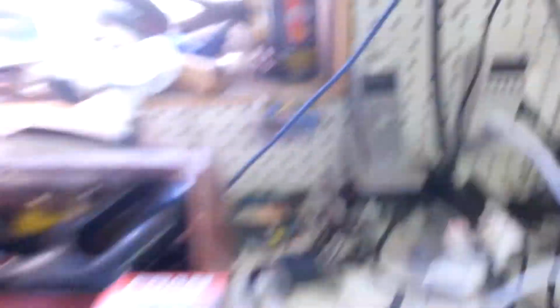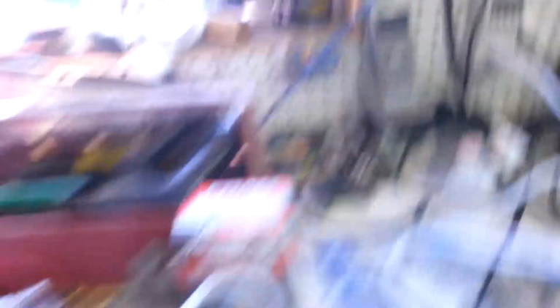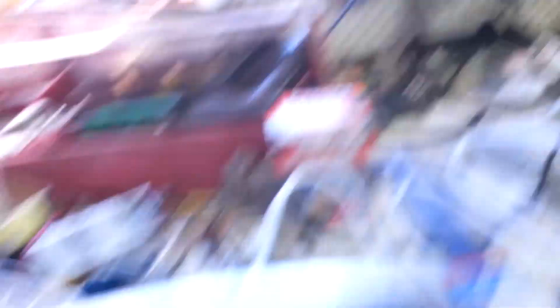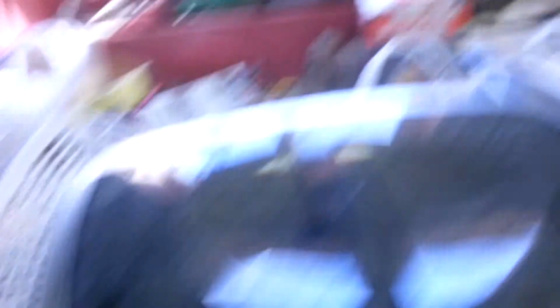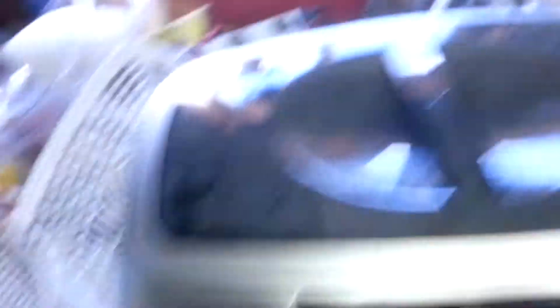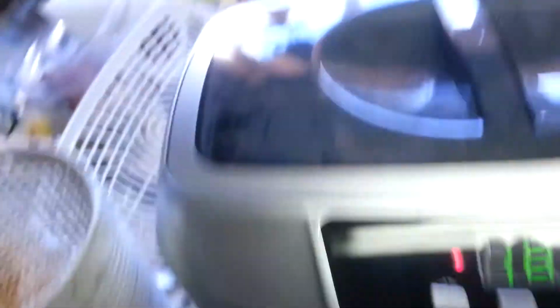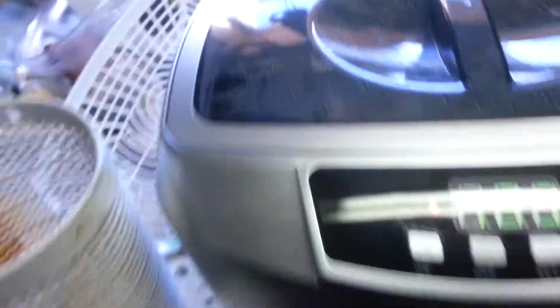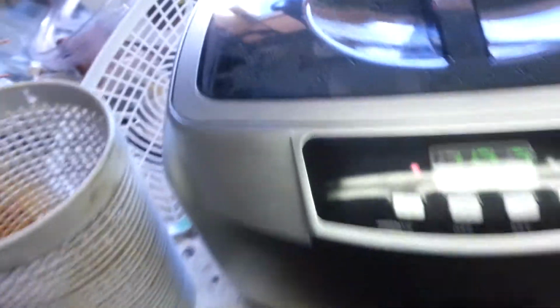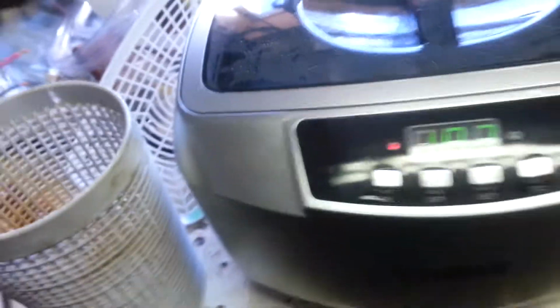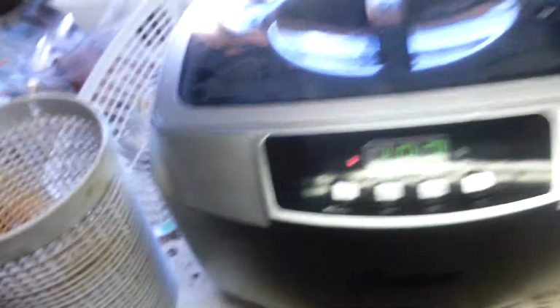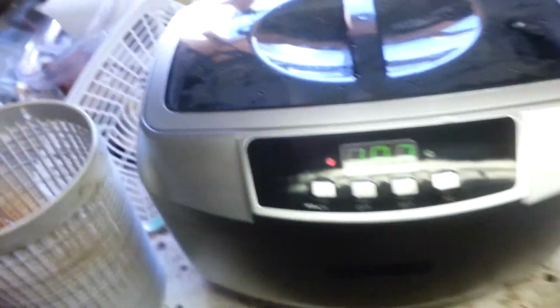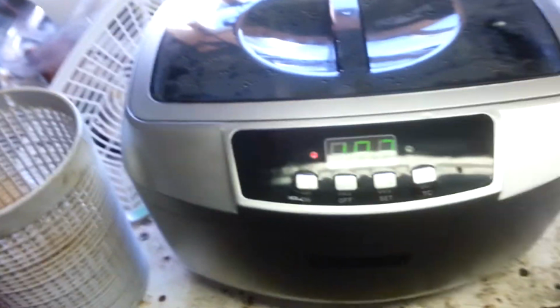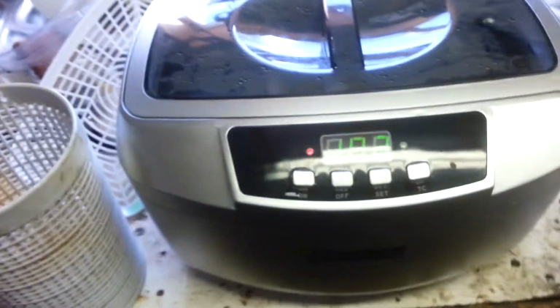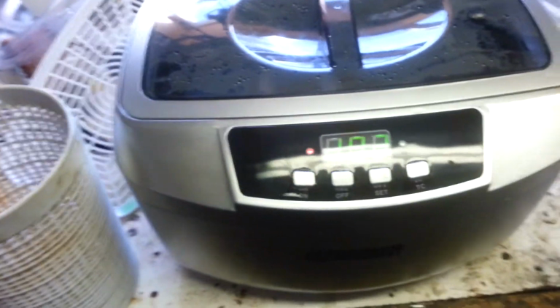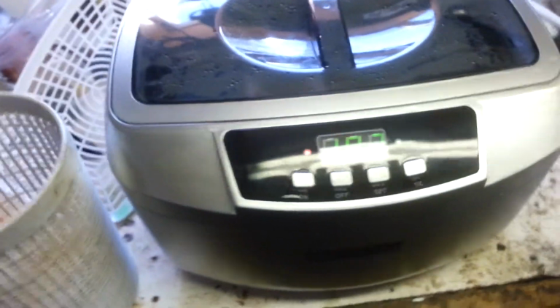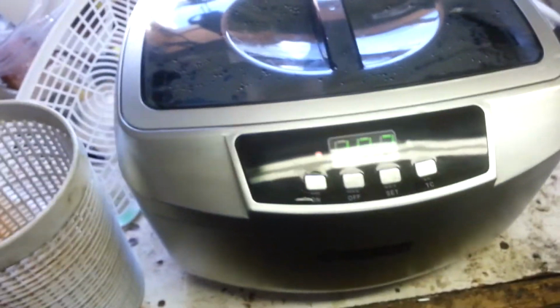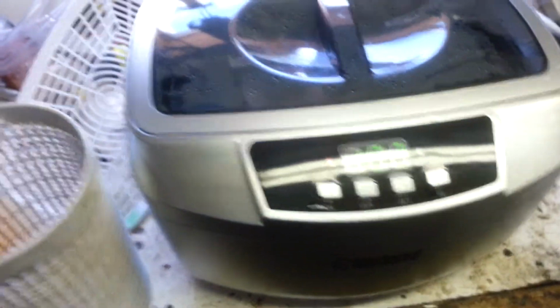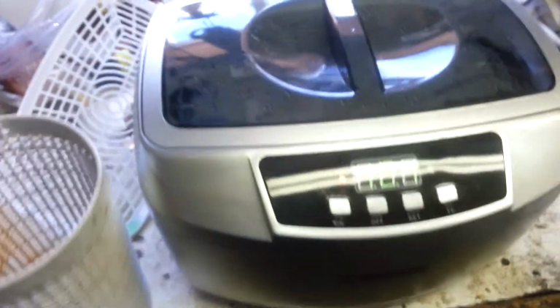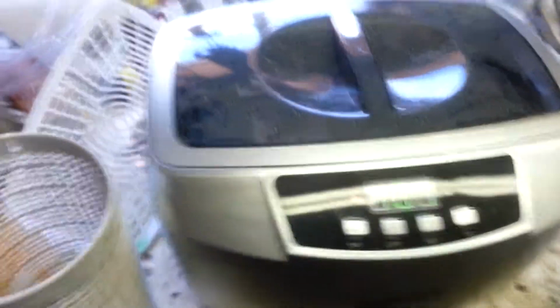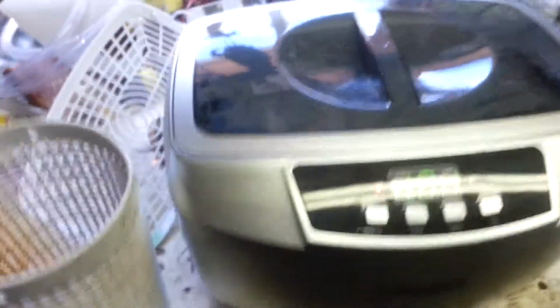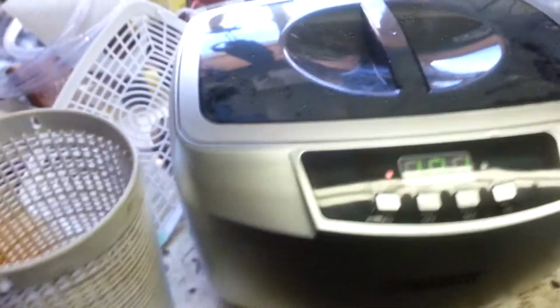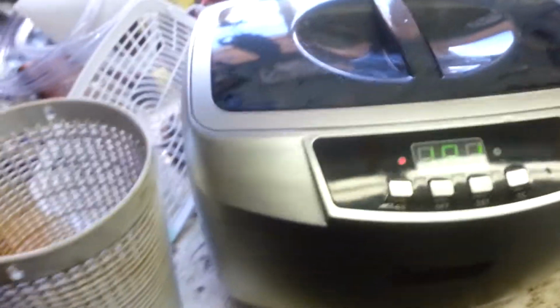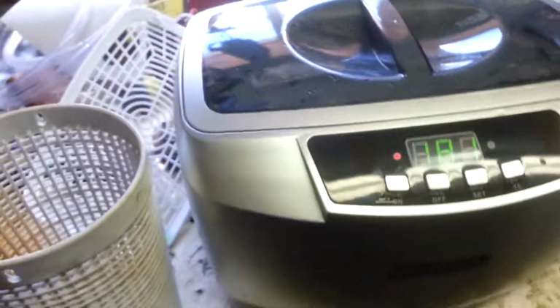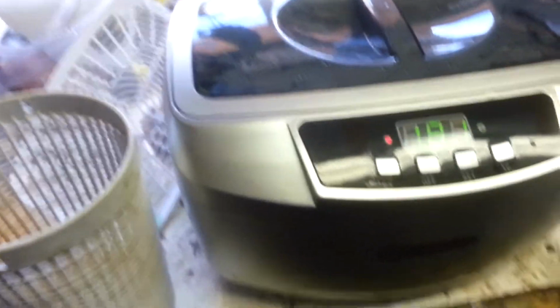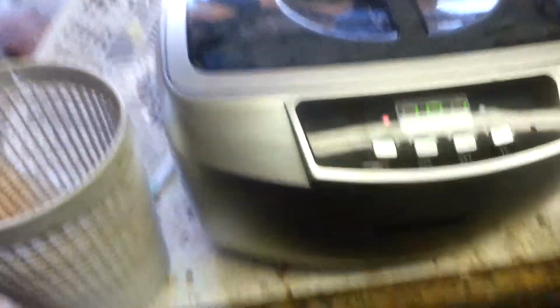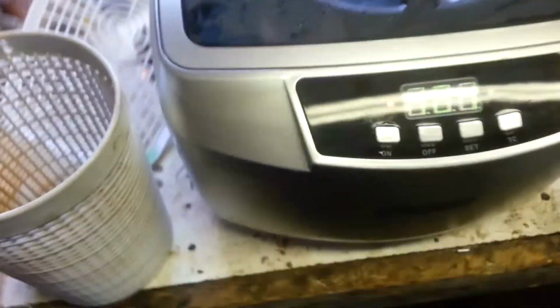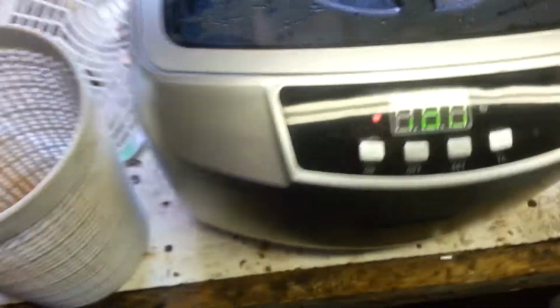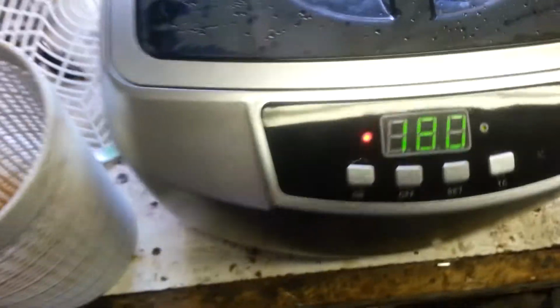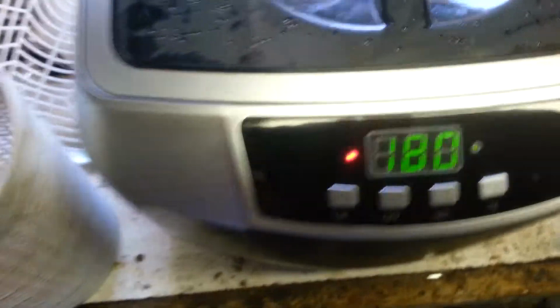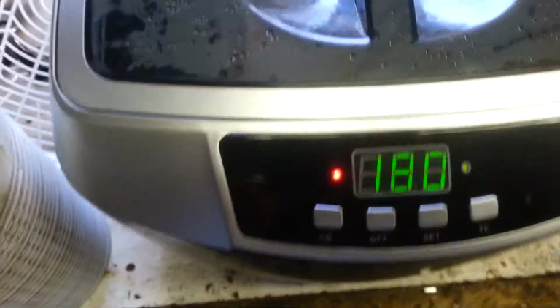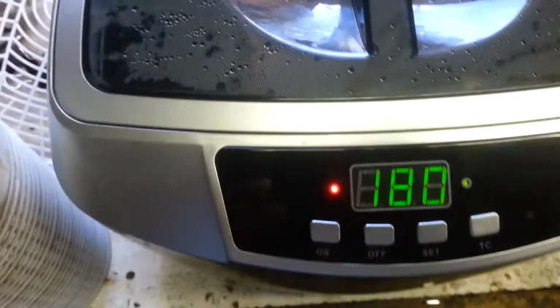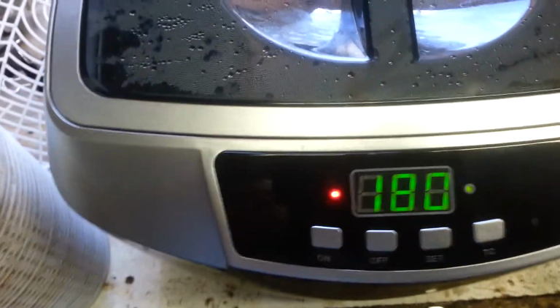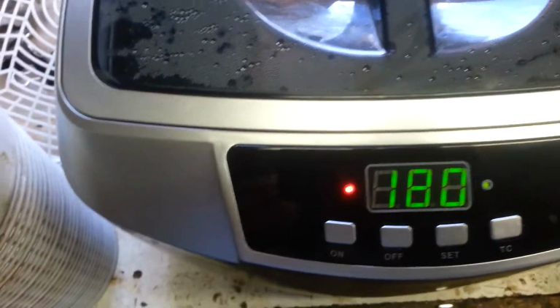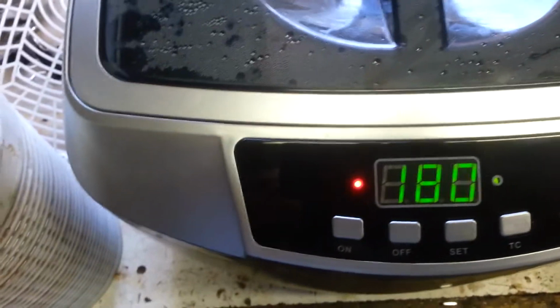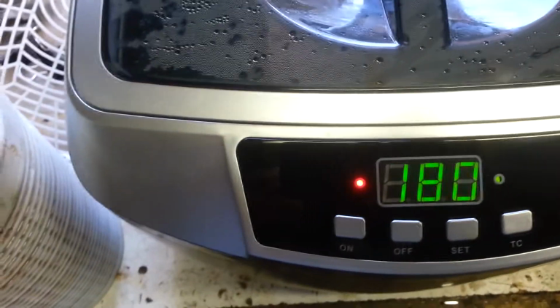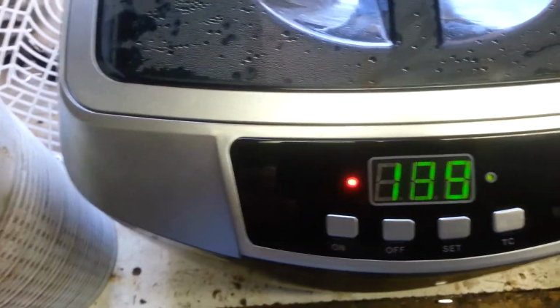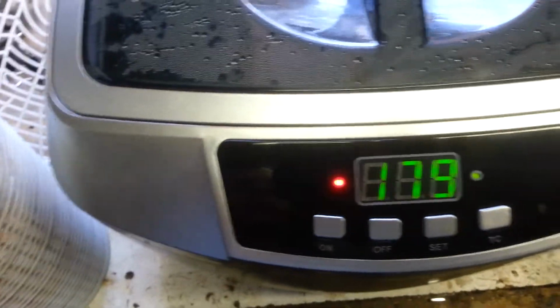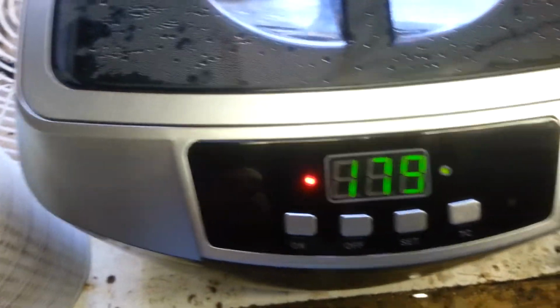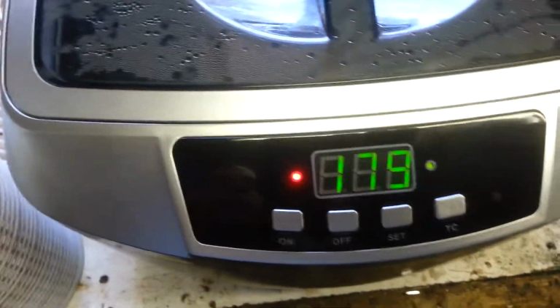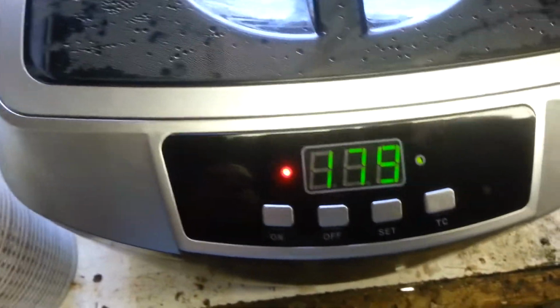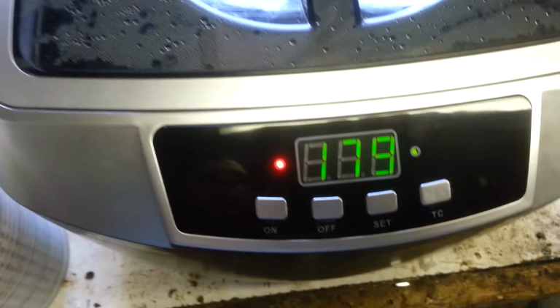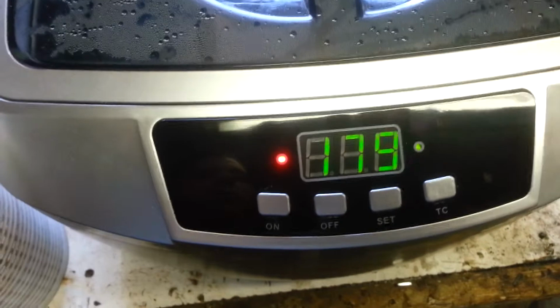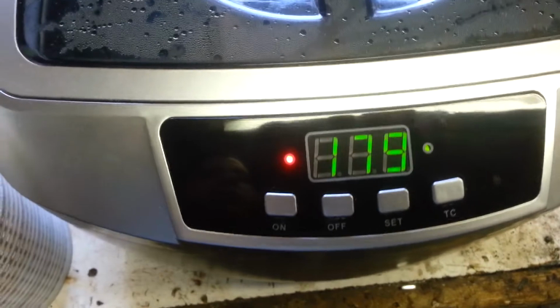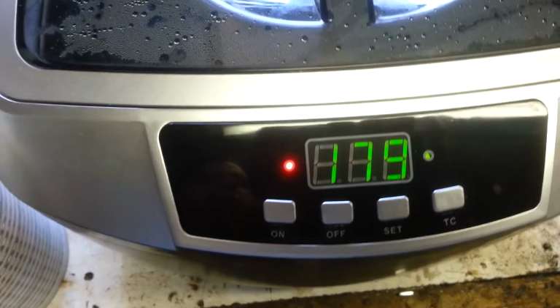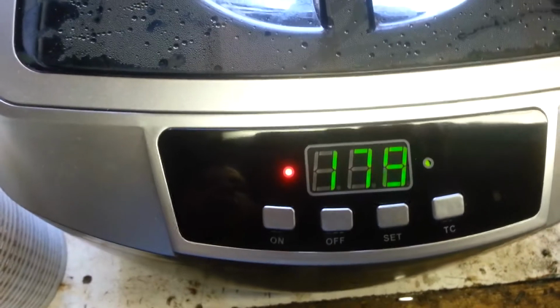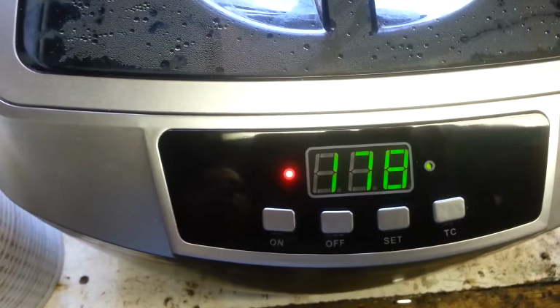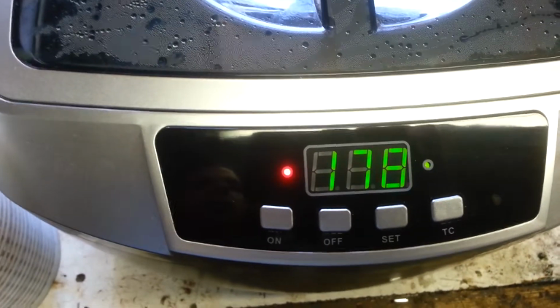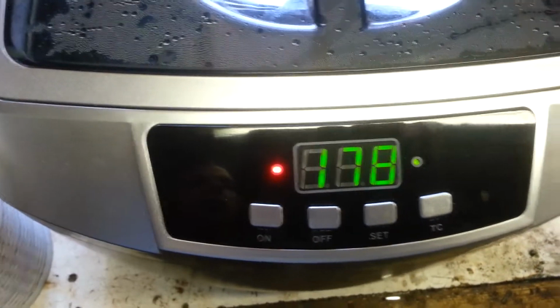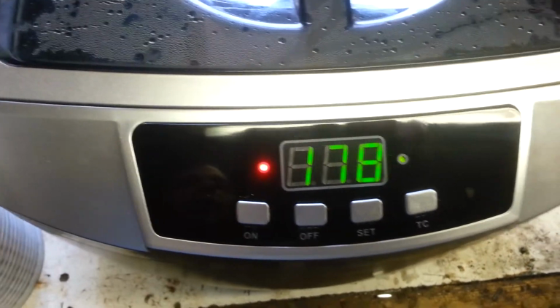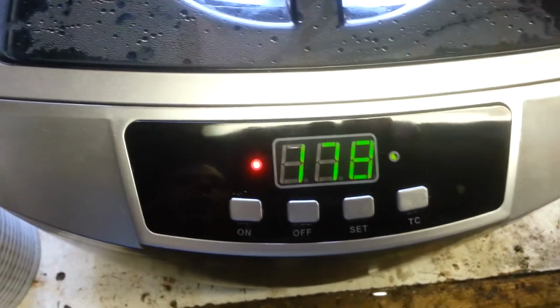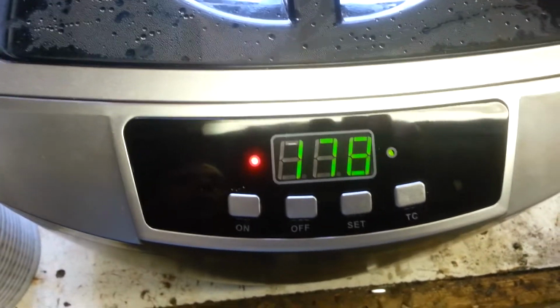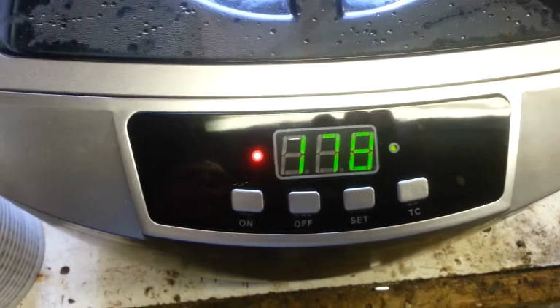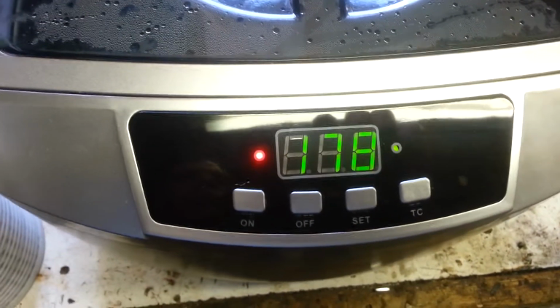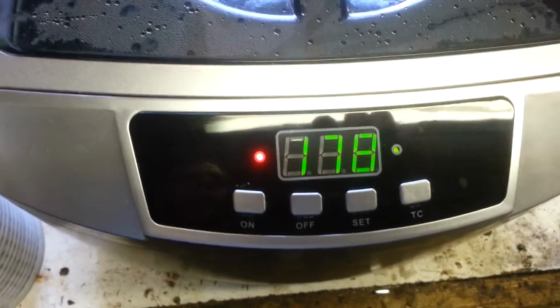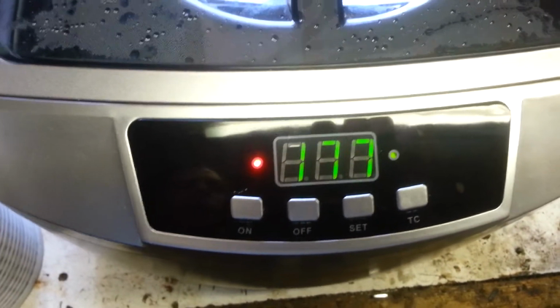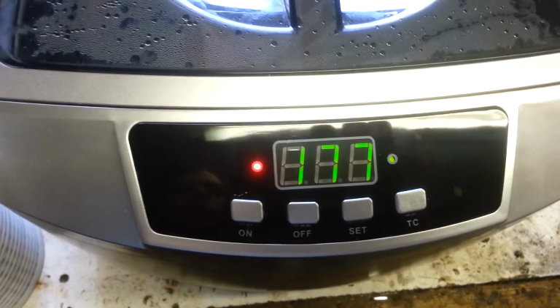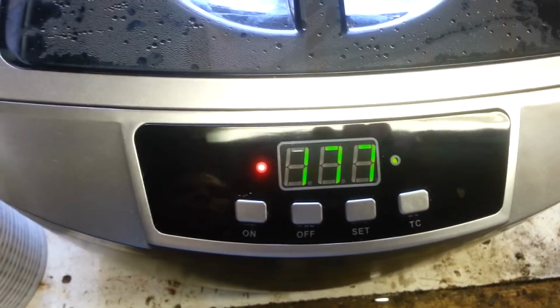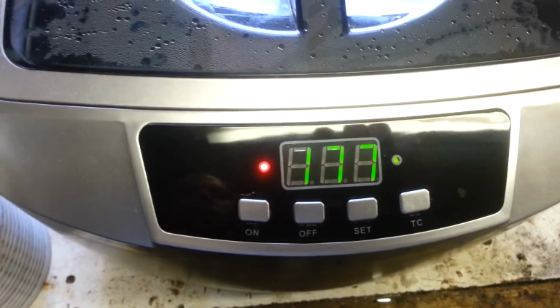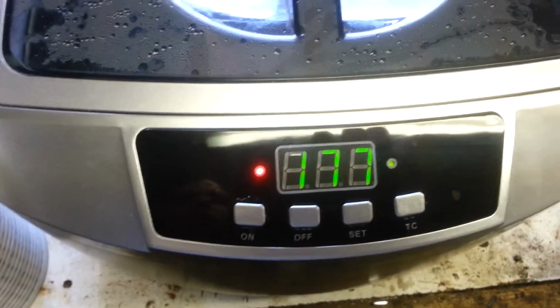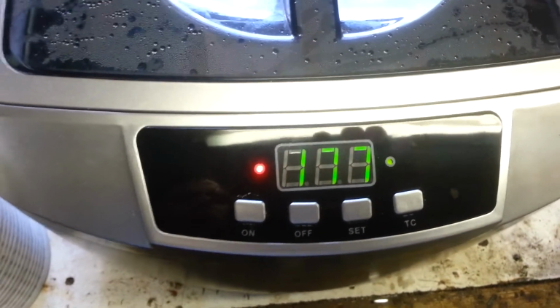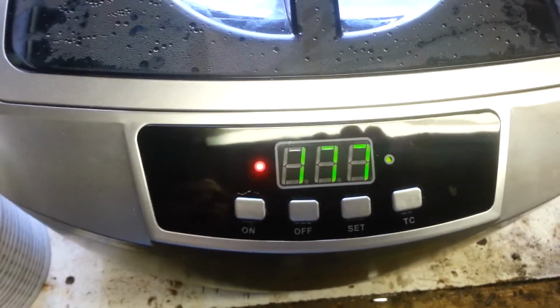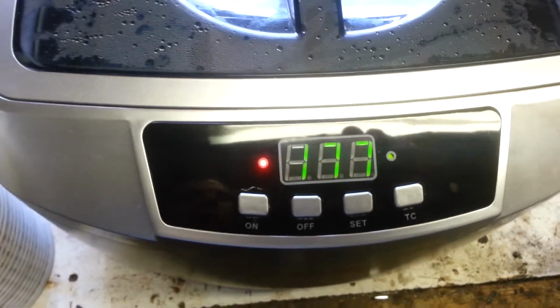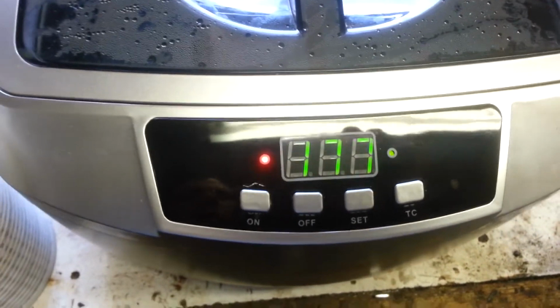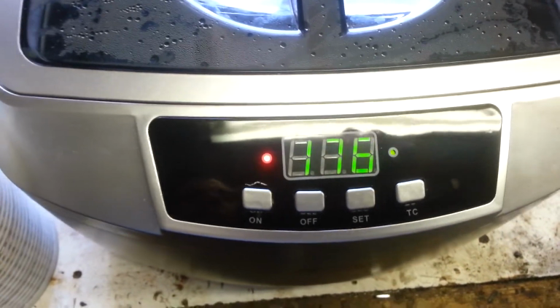Pretty good — I like it. It has a timer and will run up to eight minutes at a time.